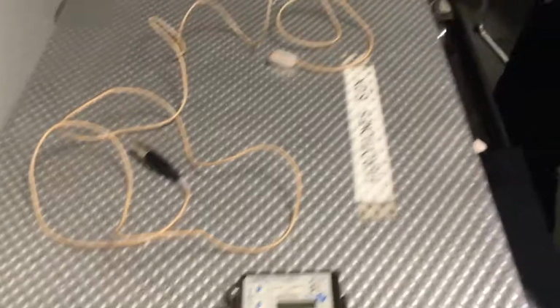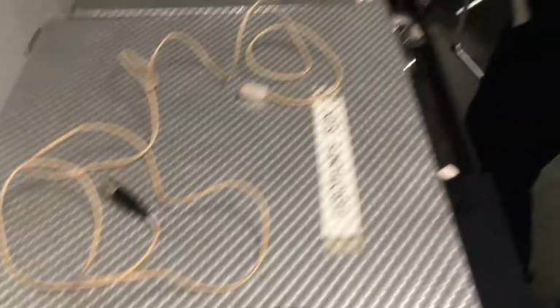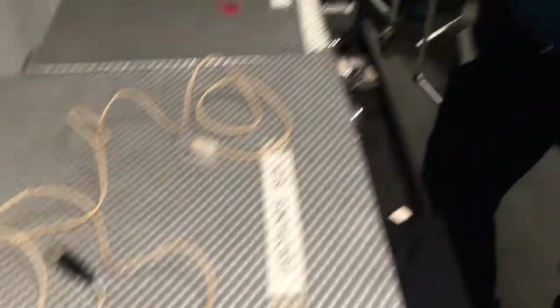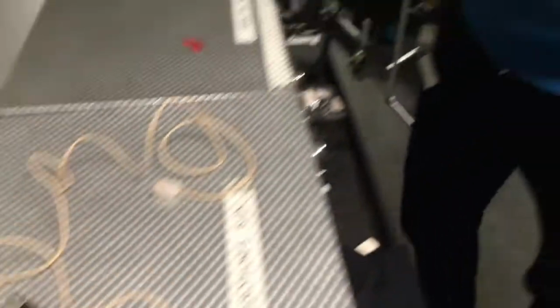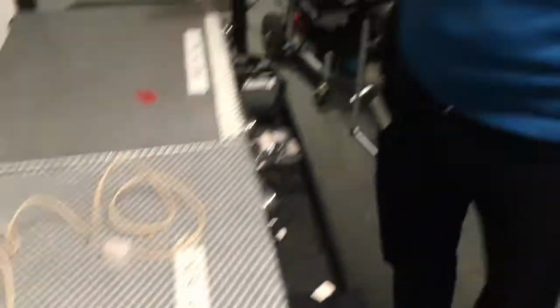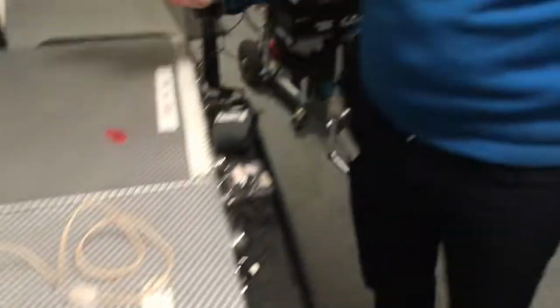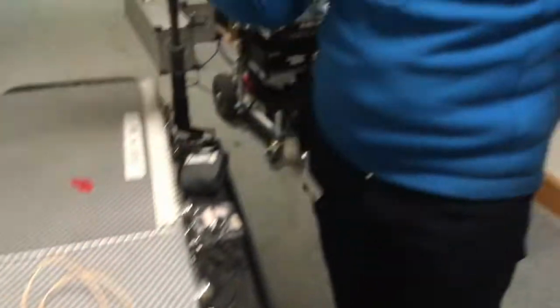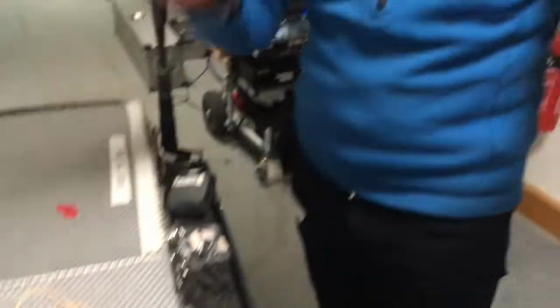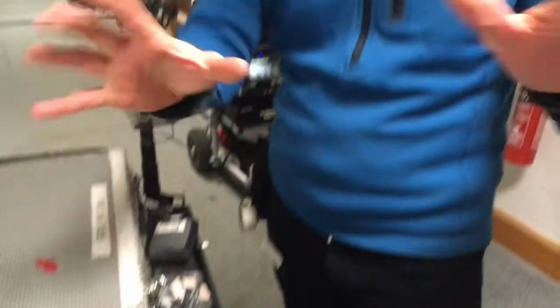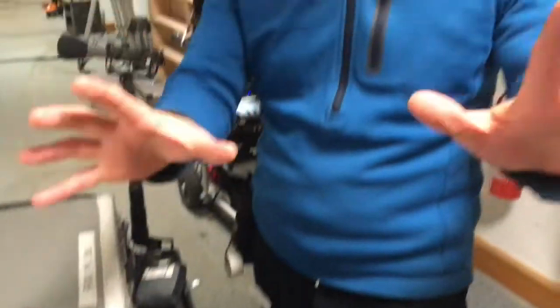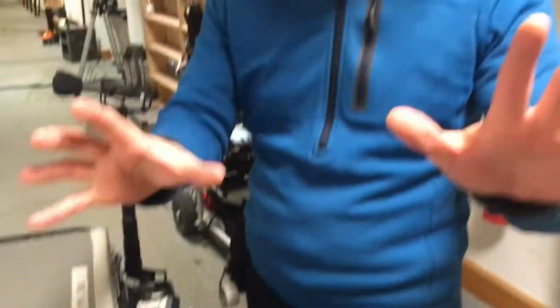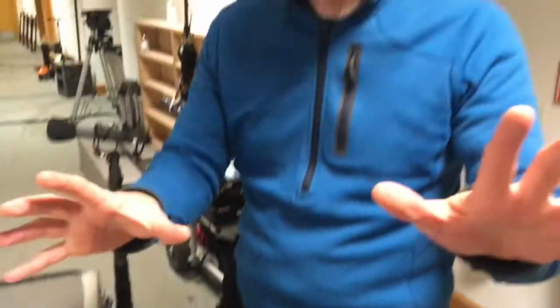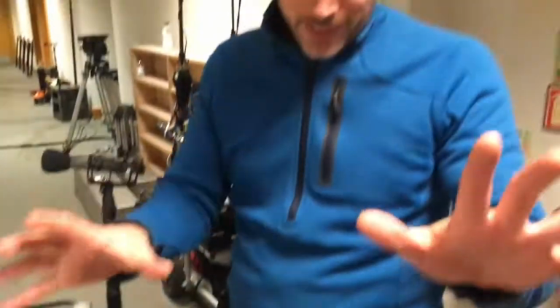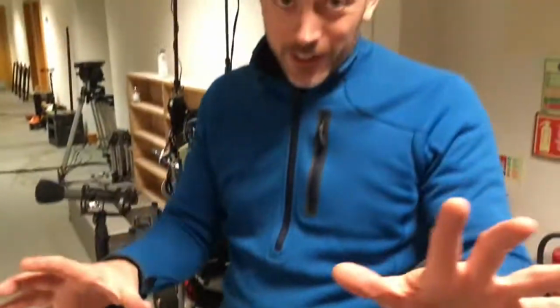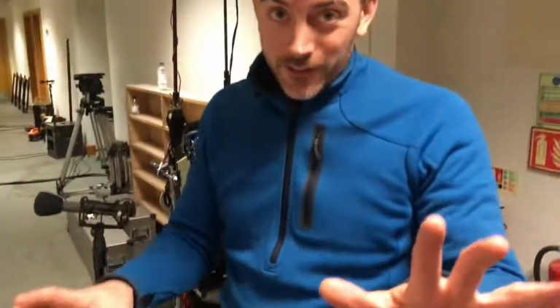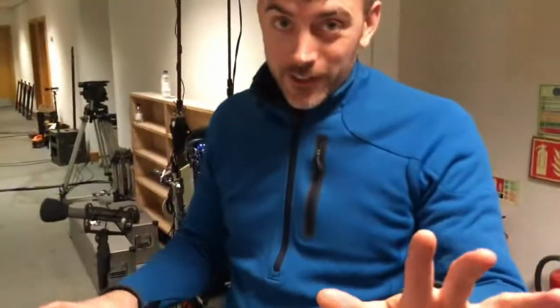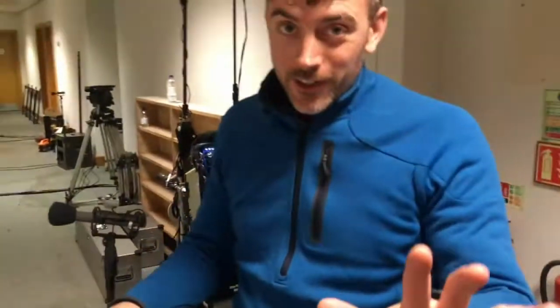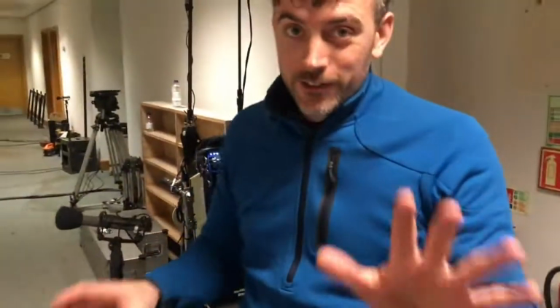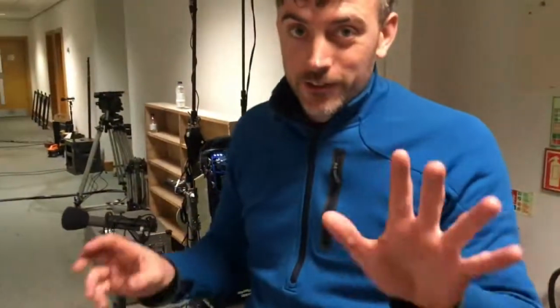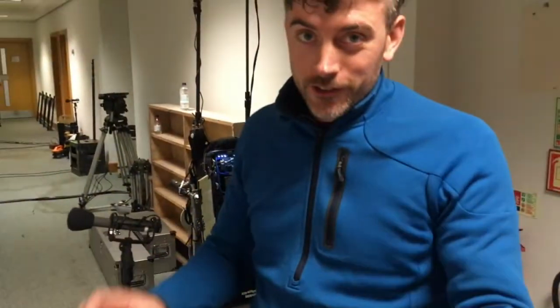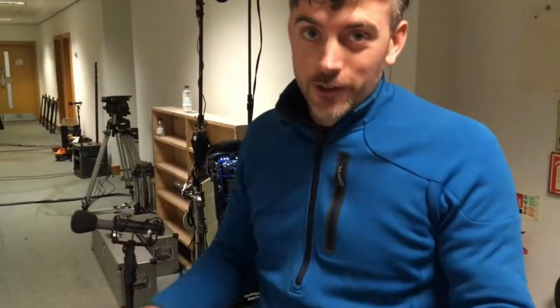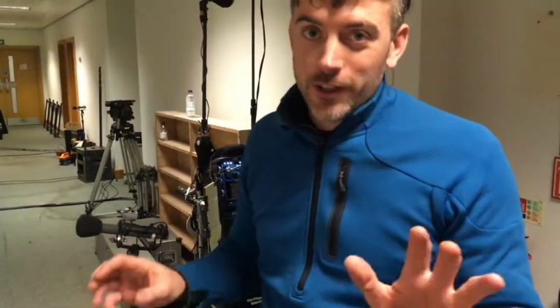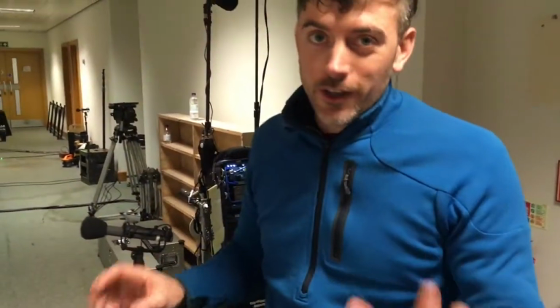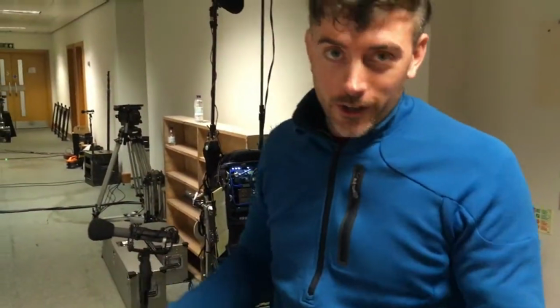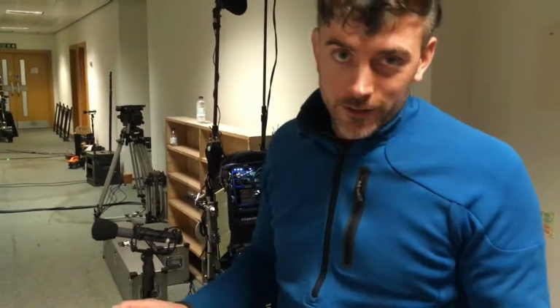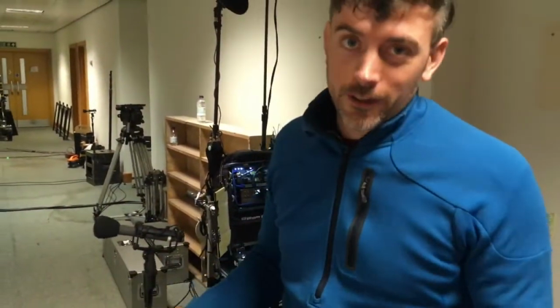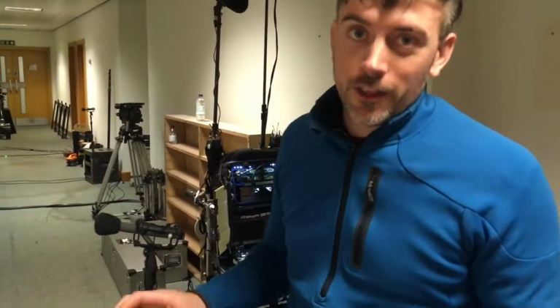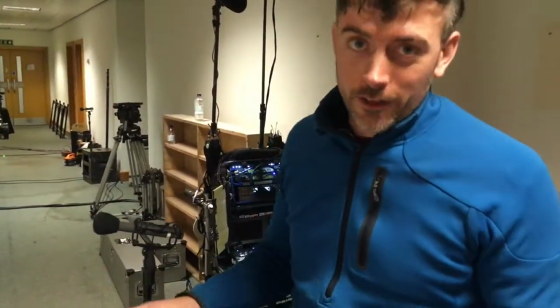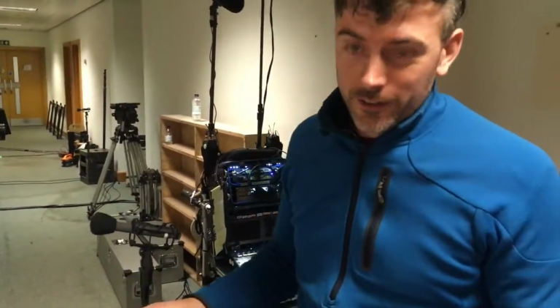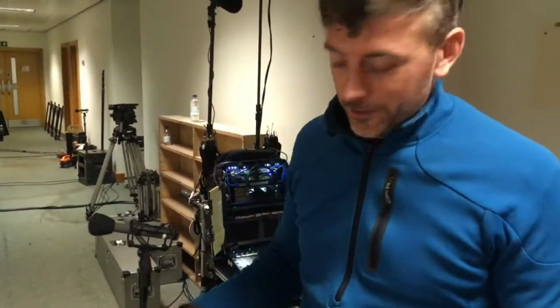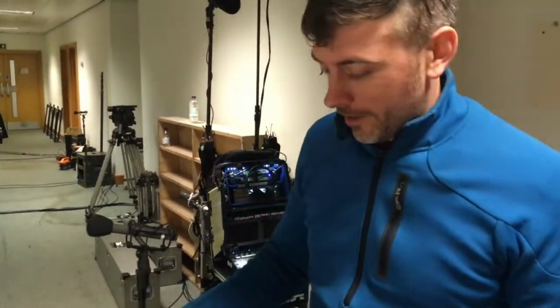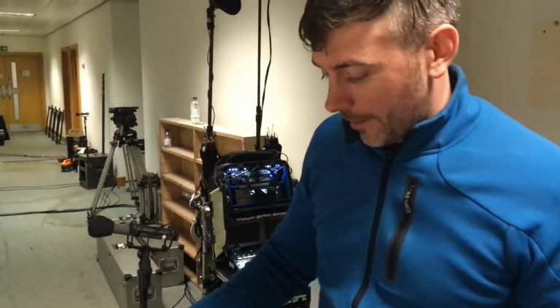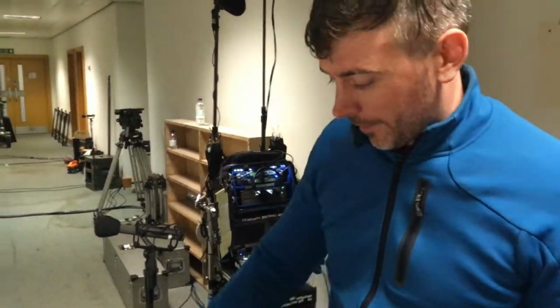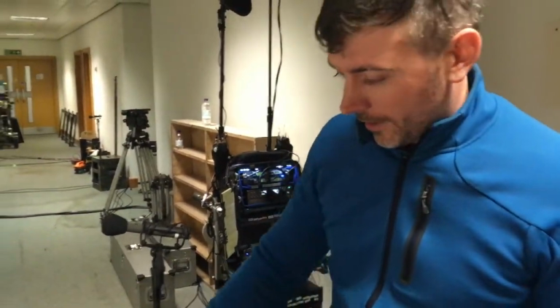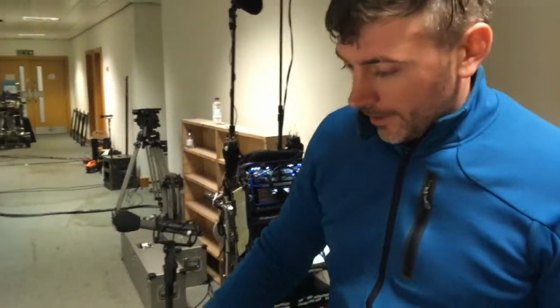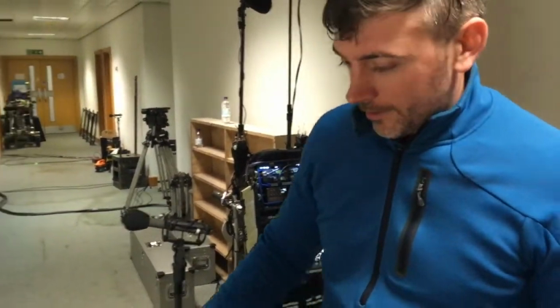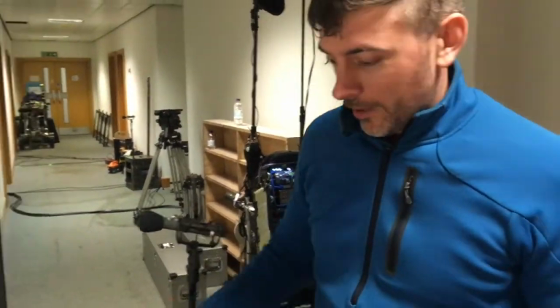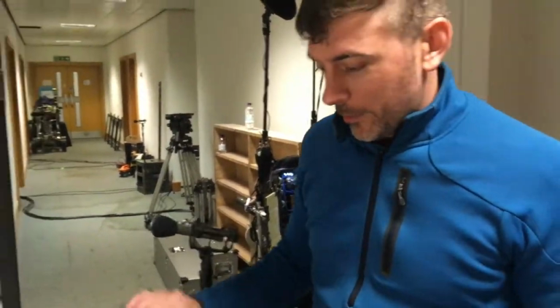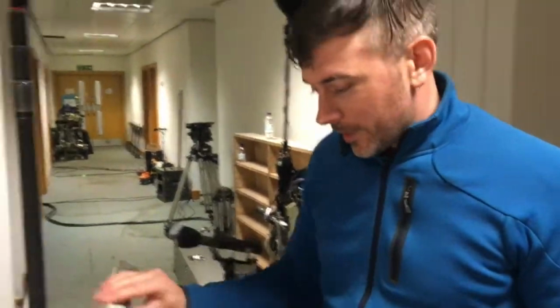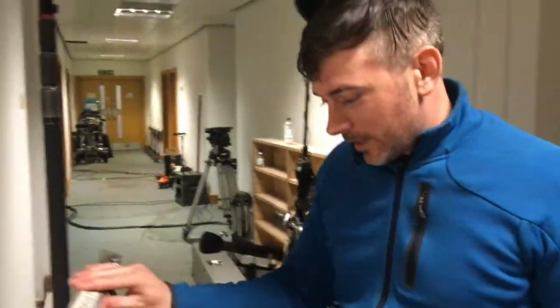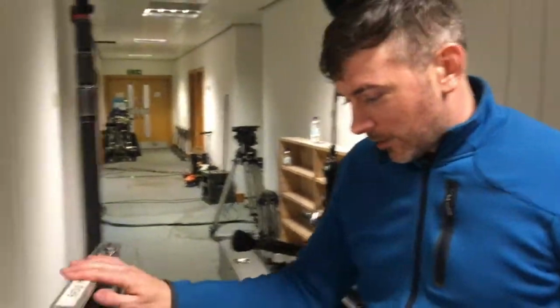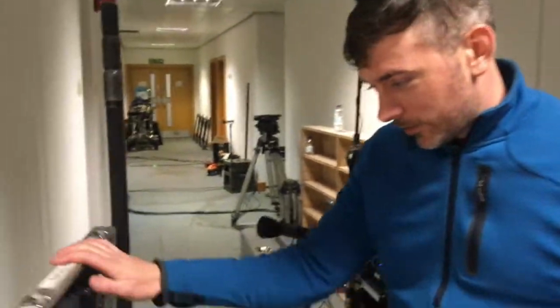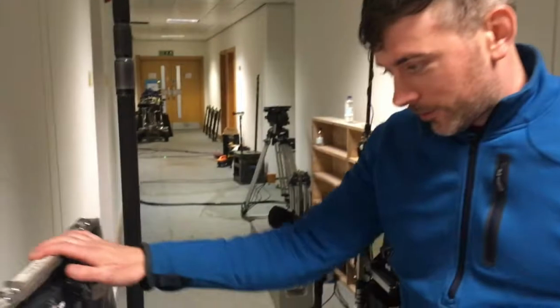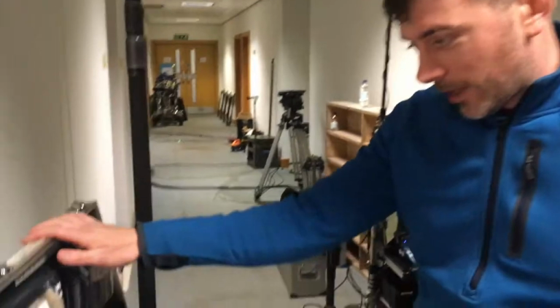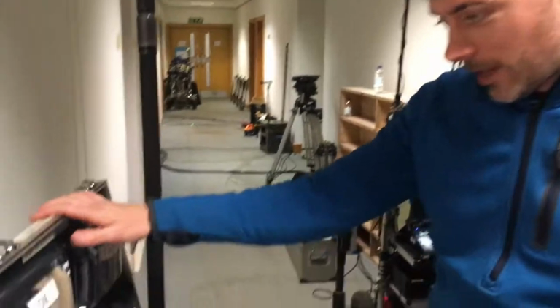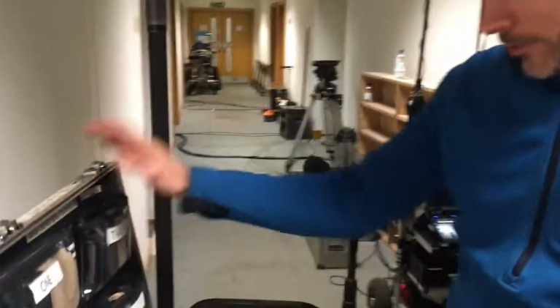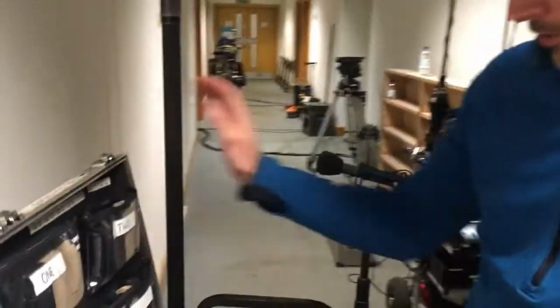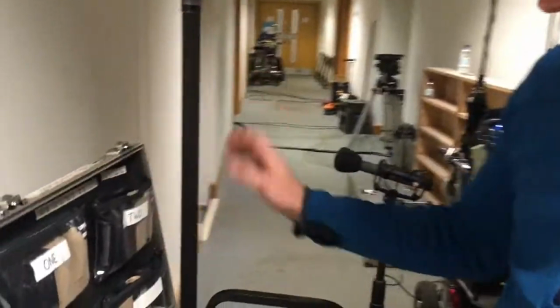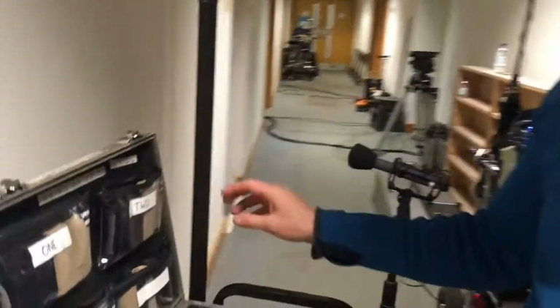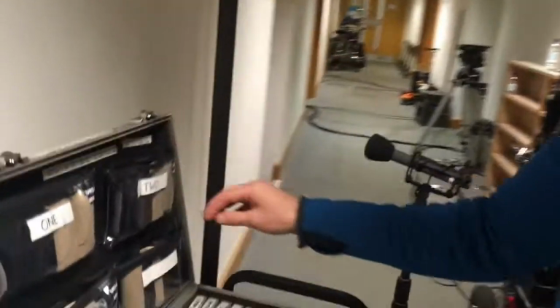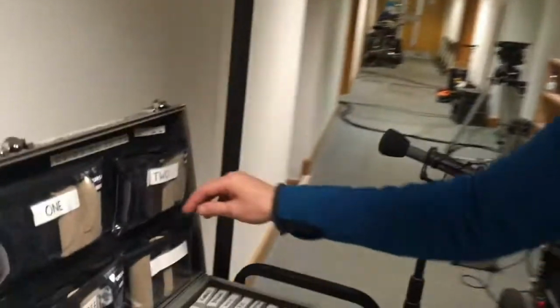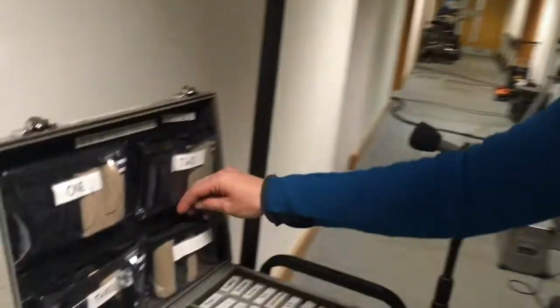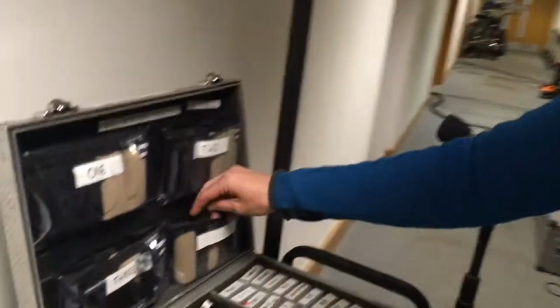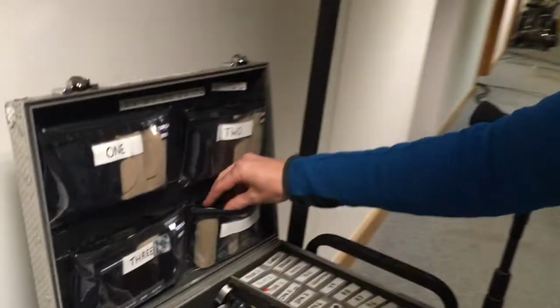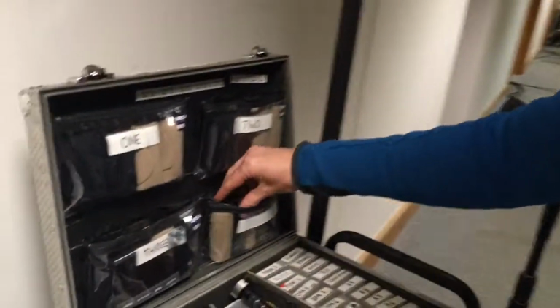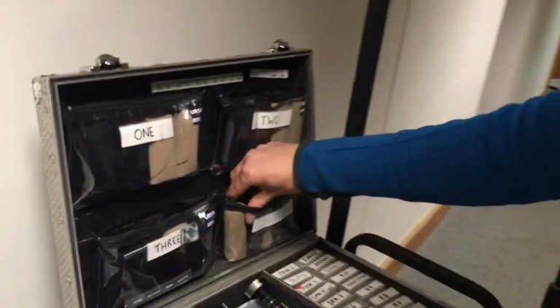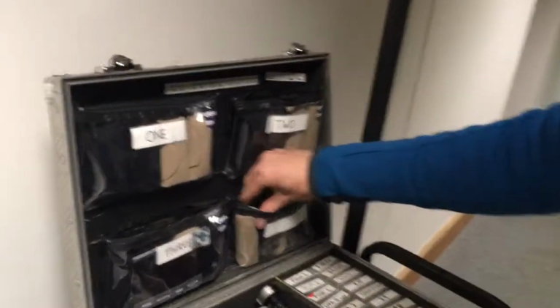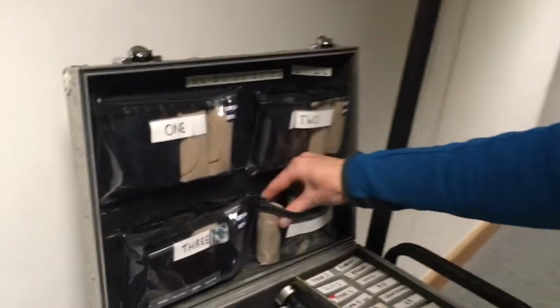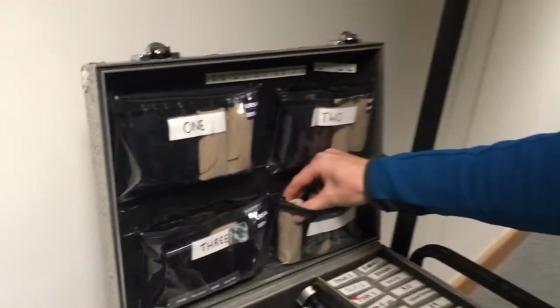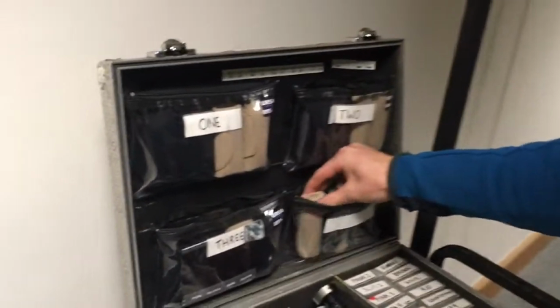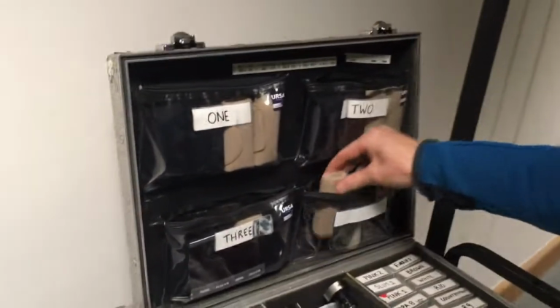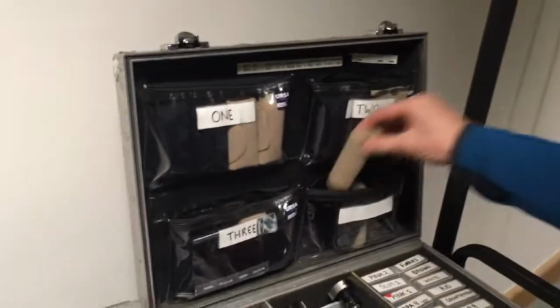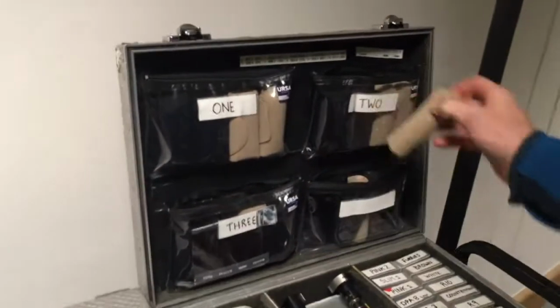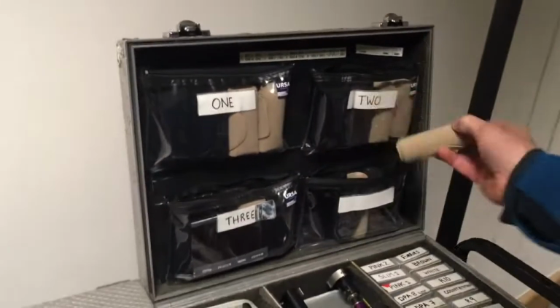Right, okay, this is just a quick video to show the Ursa thigh strap. We're here on set and I'm just going to quickly pull it out of the bag.